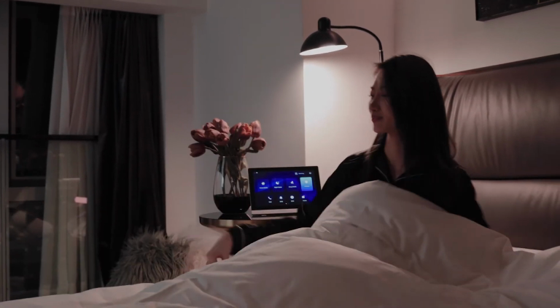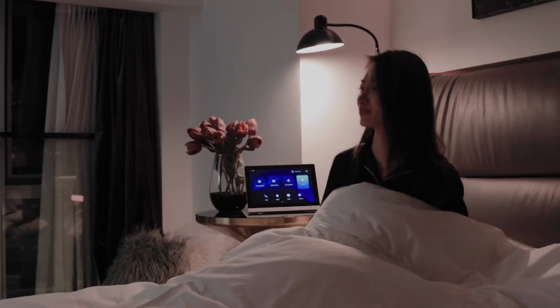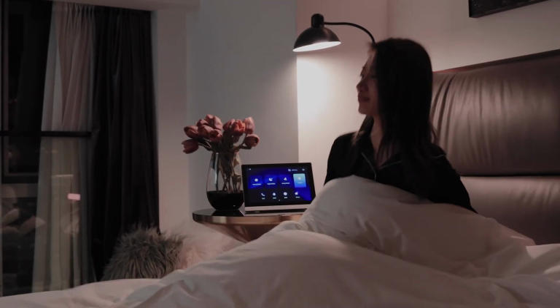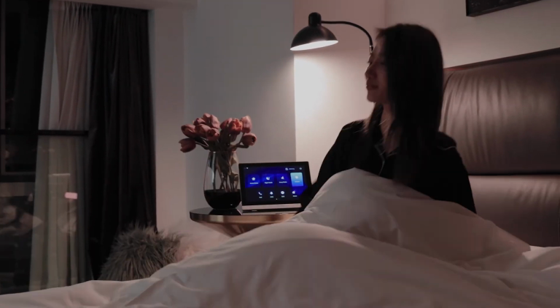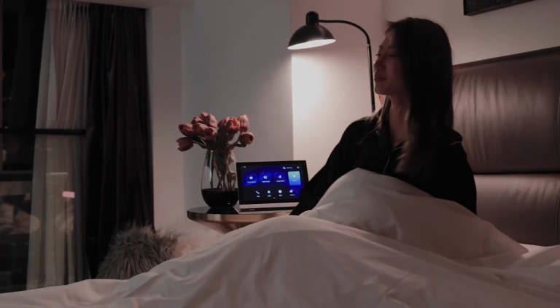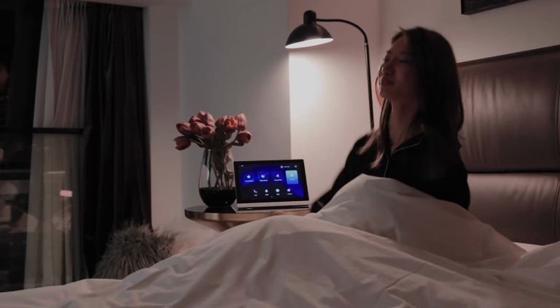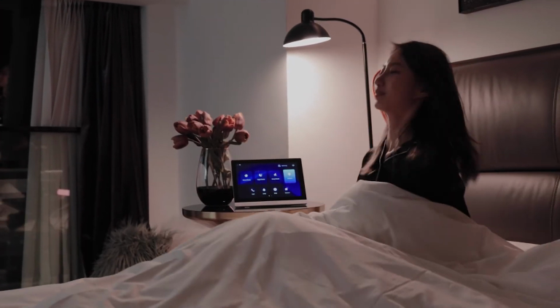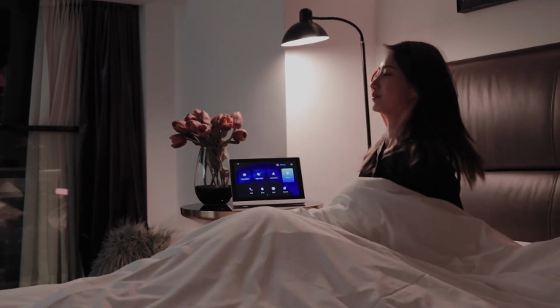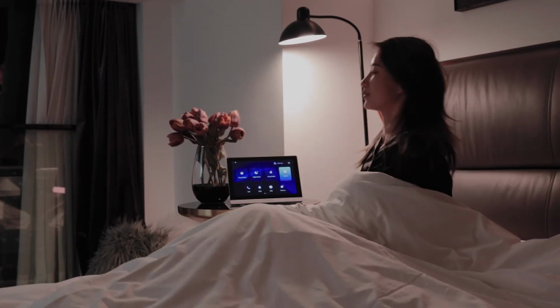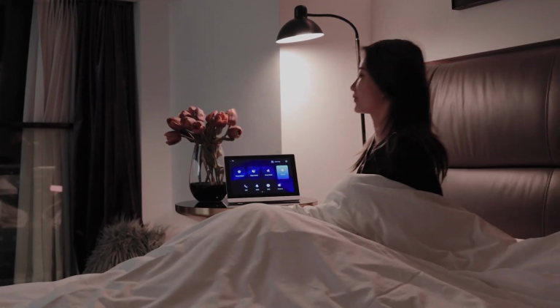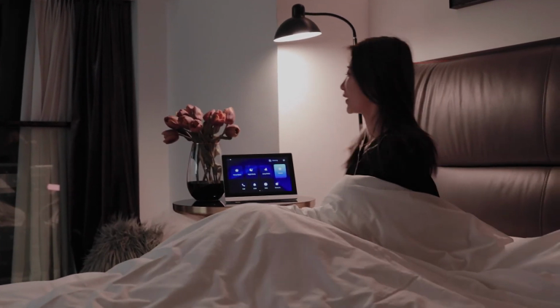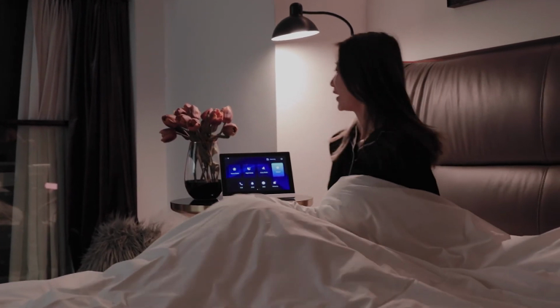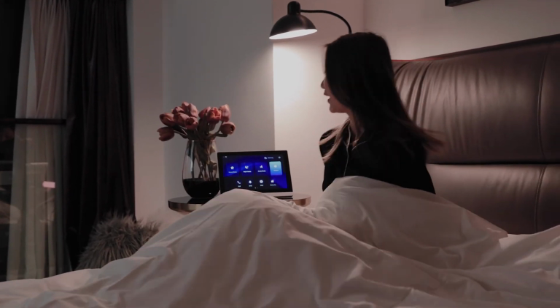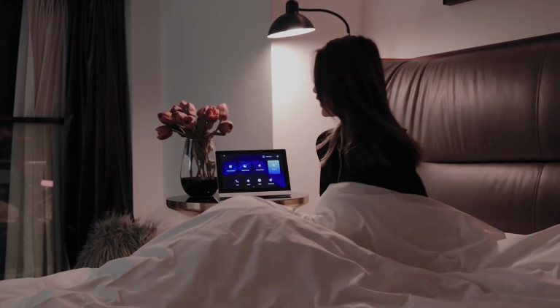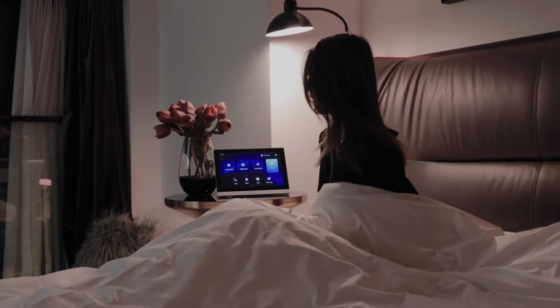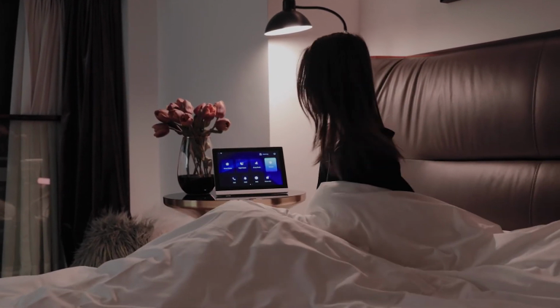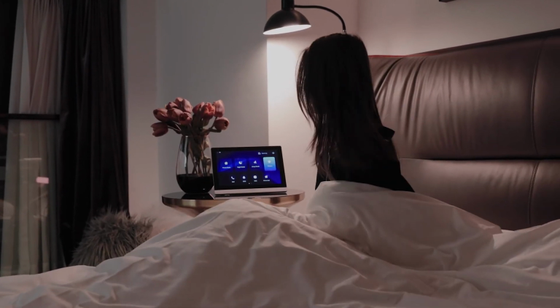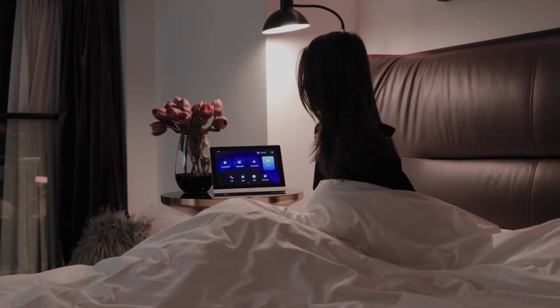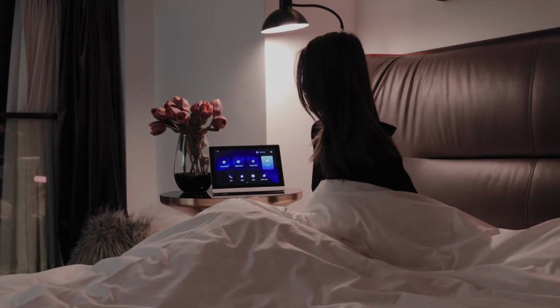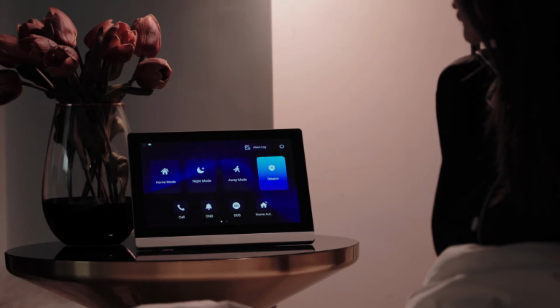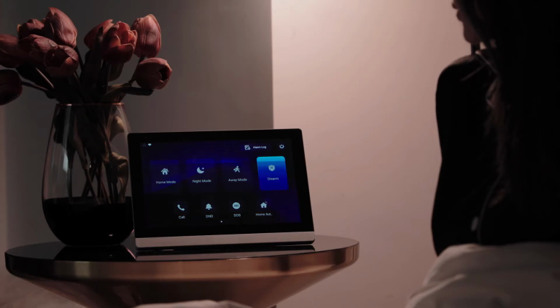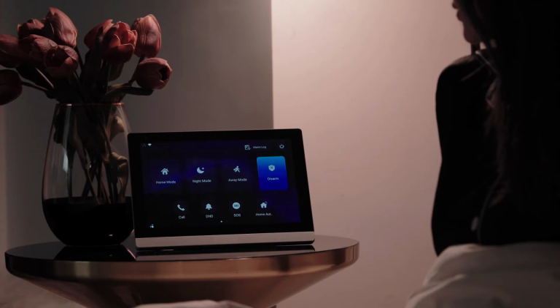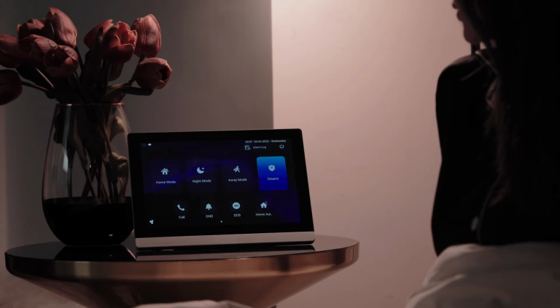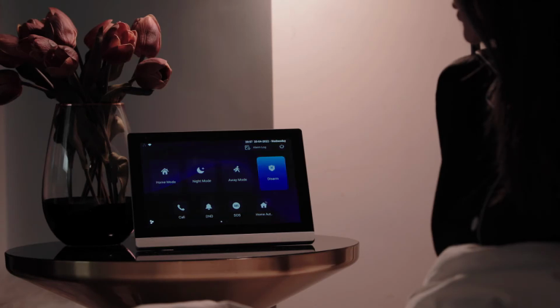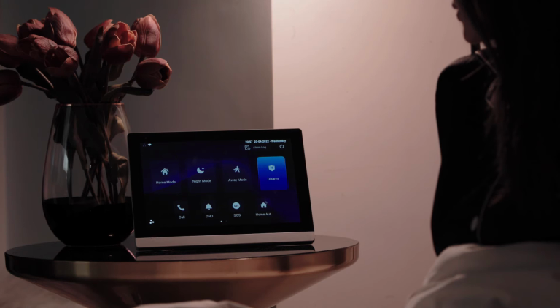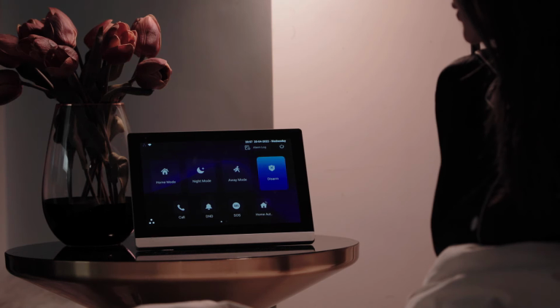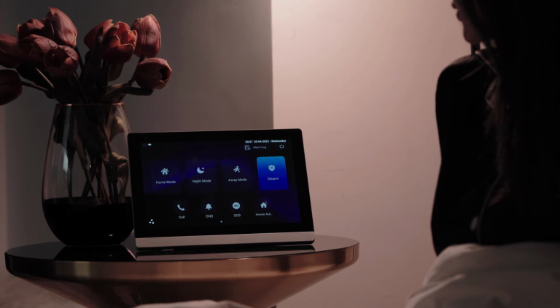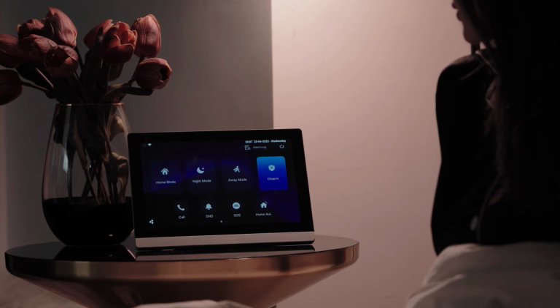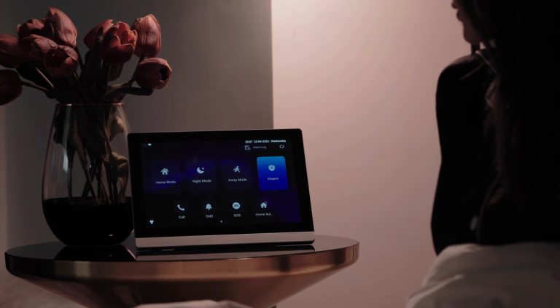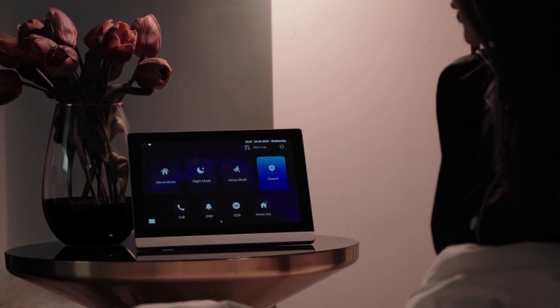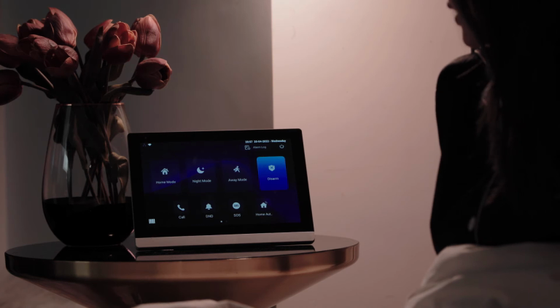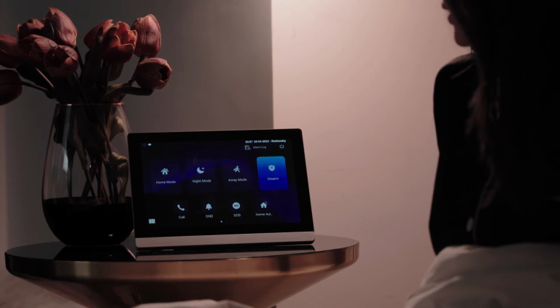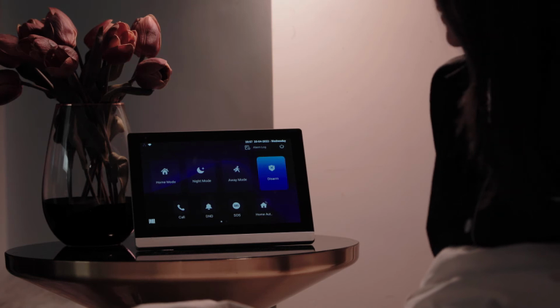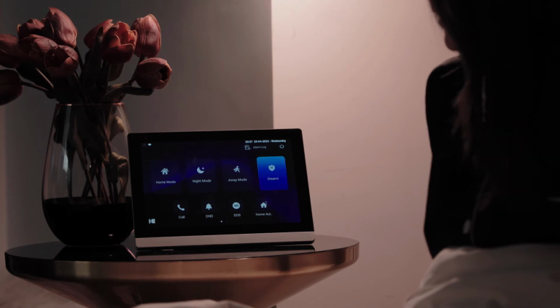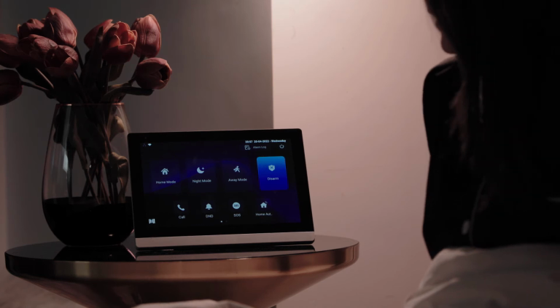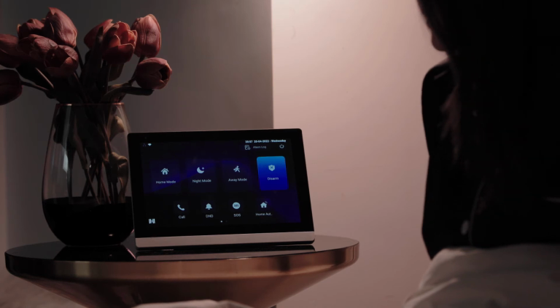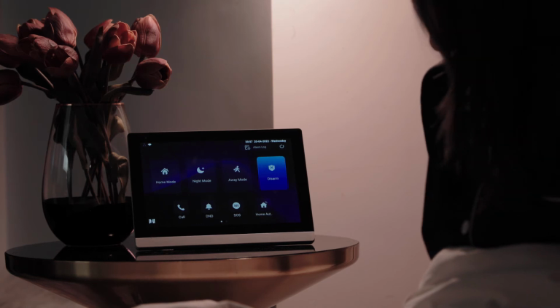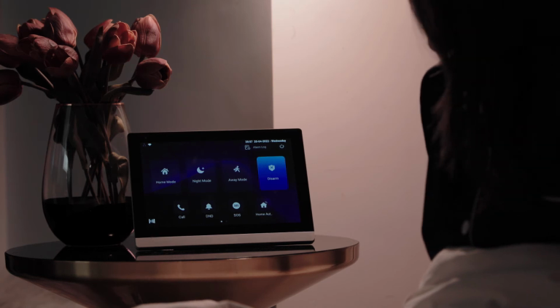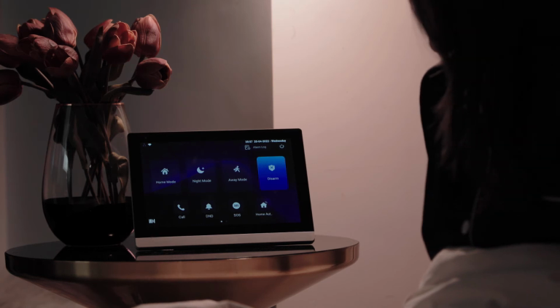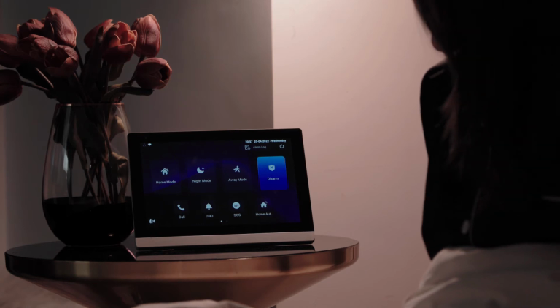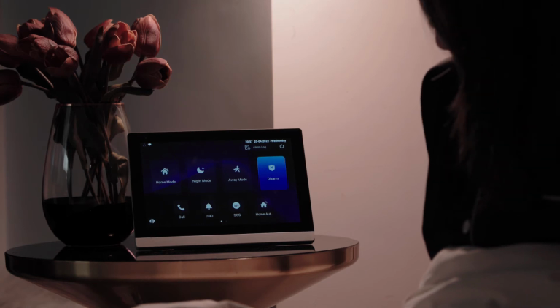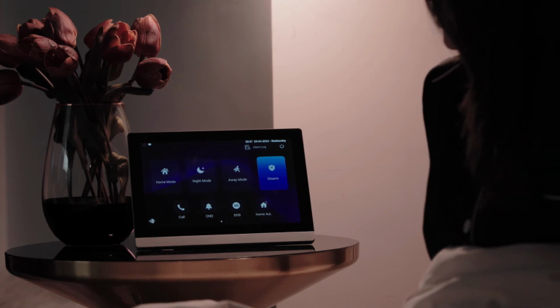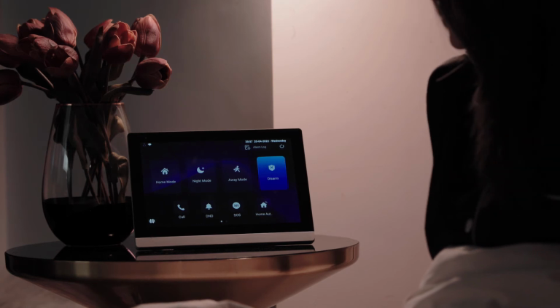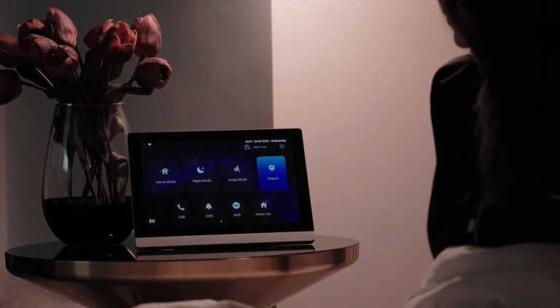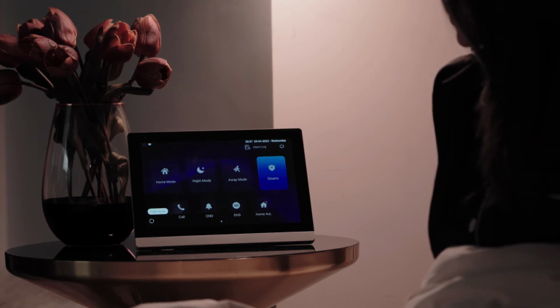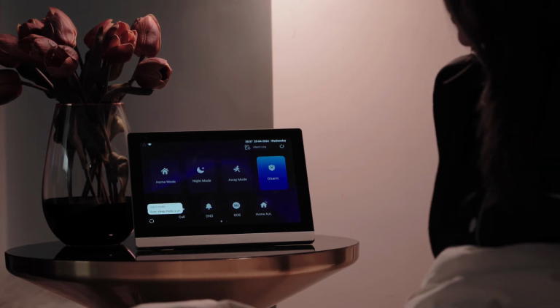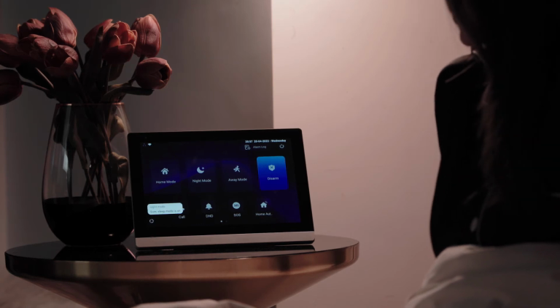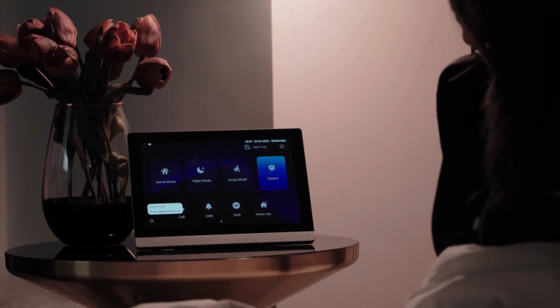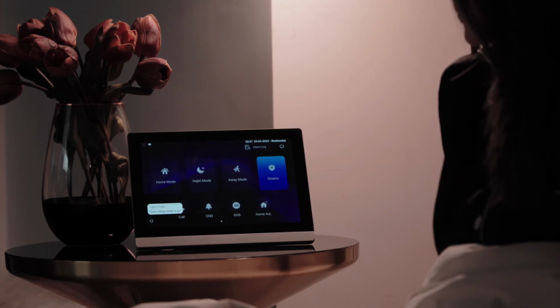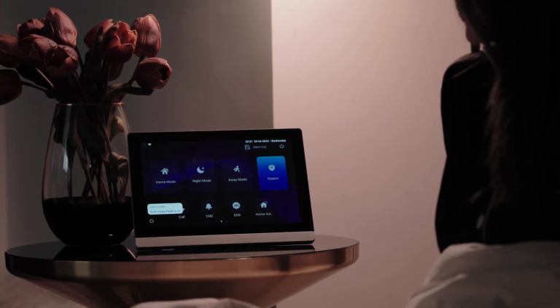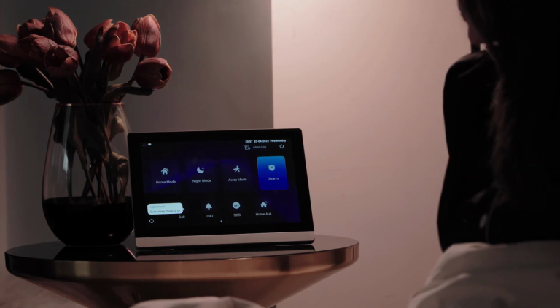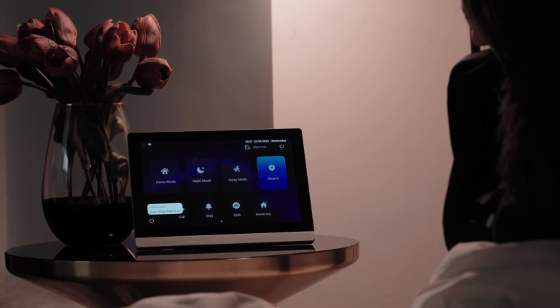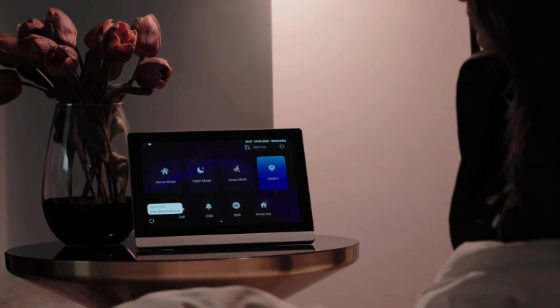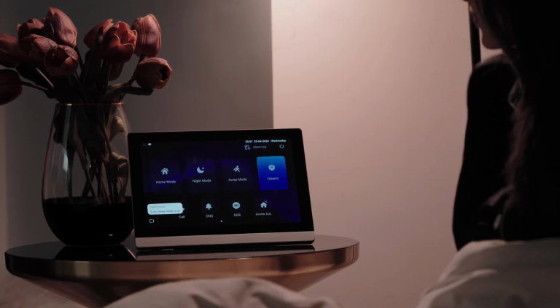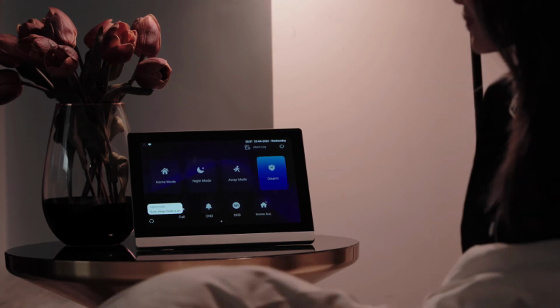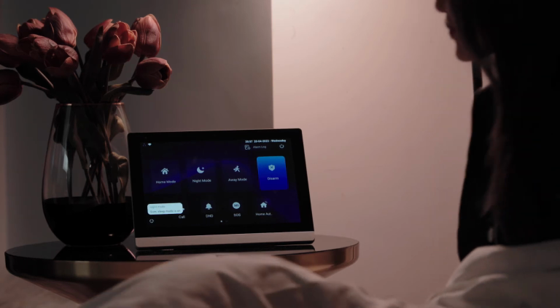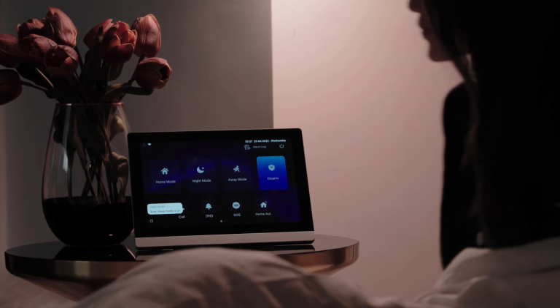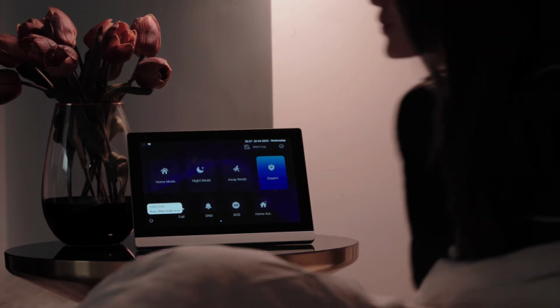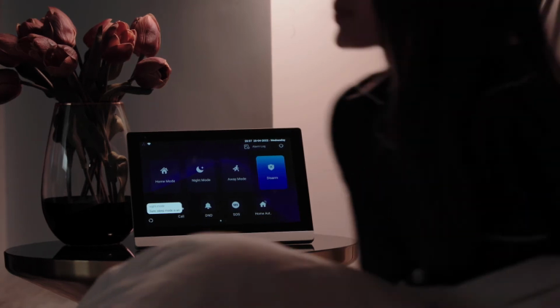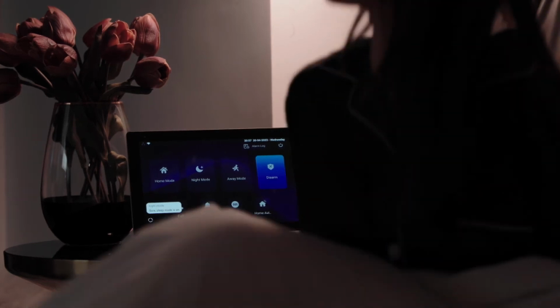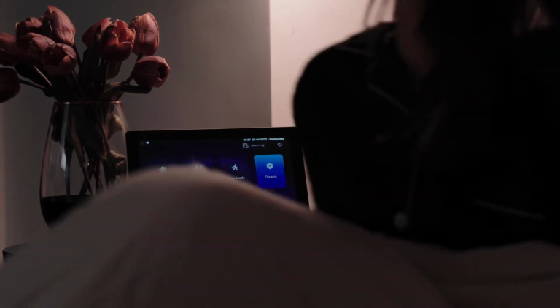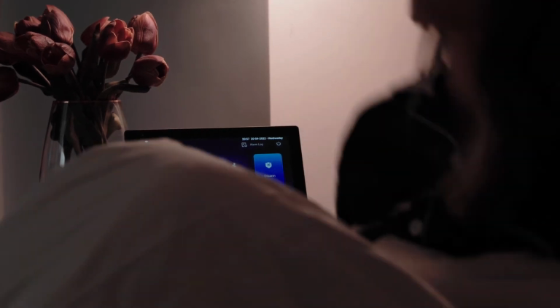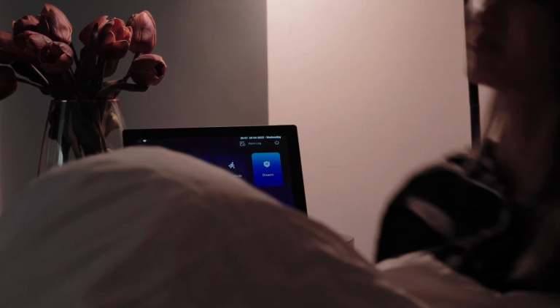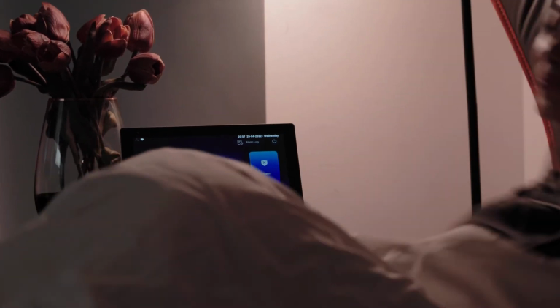Time to go to bed. Albert! Hi! Night mode. Alright, sleep mode is opened. Have a nice dream.